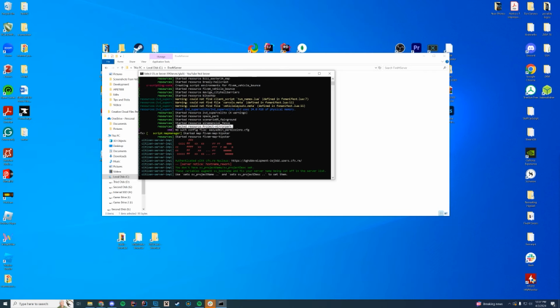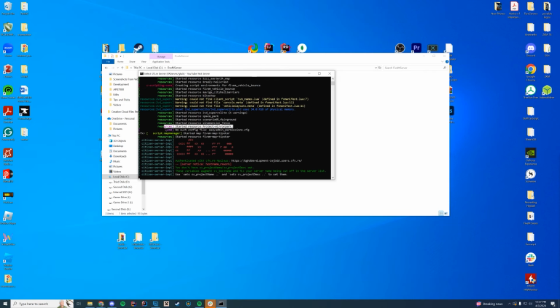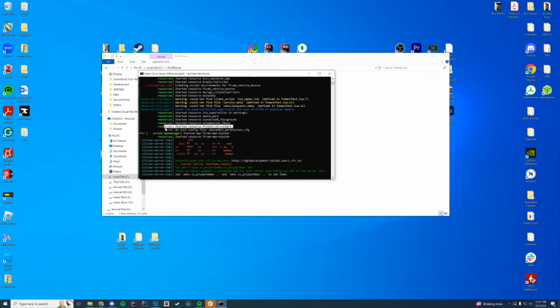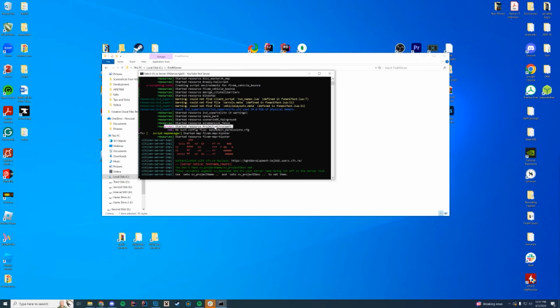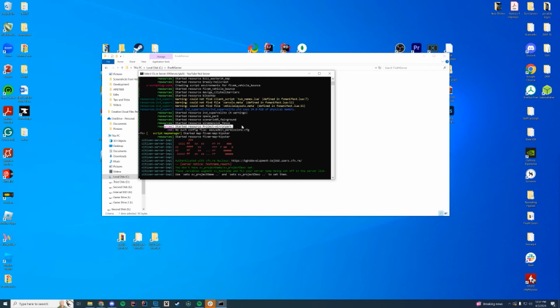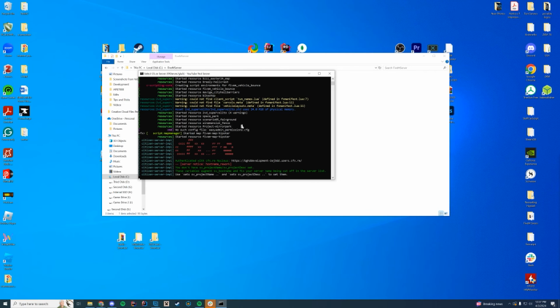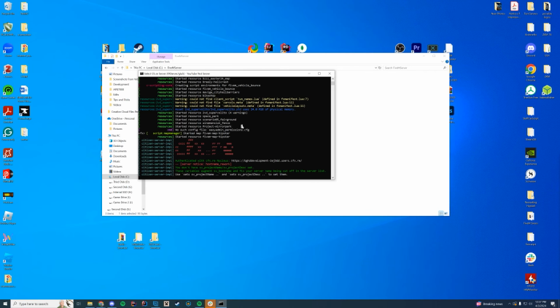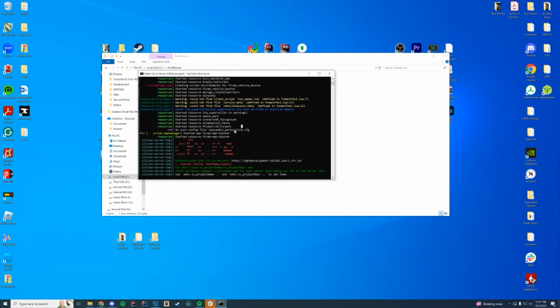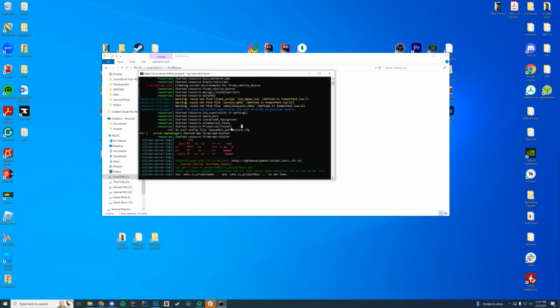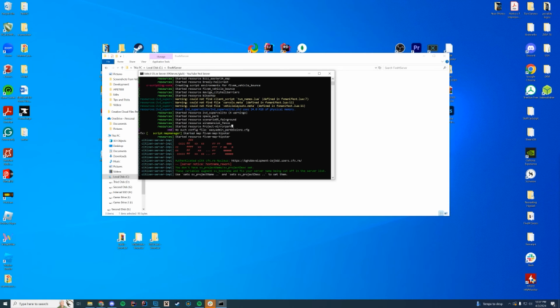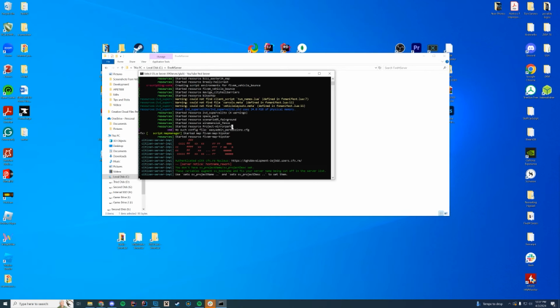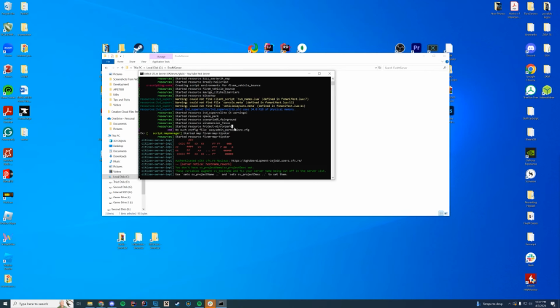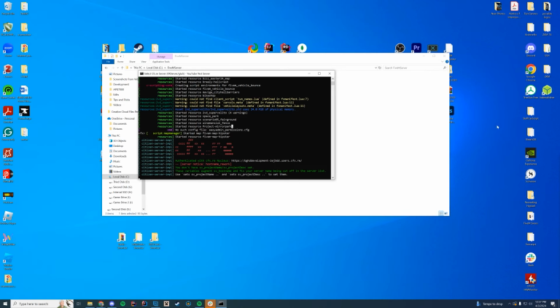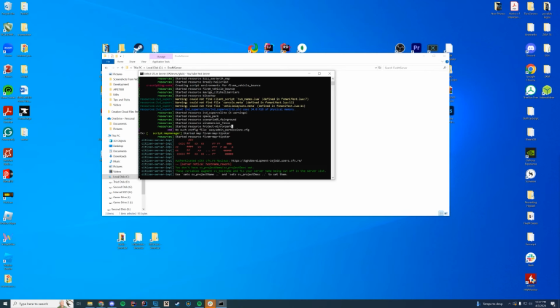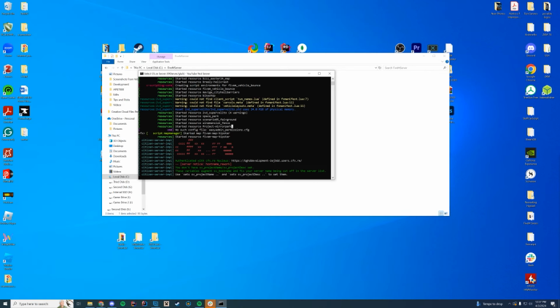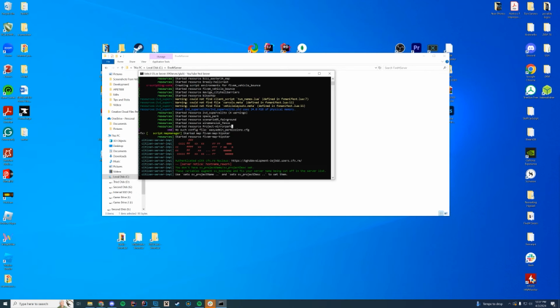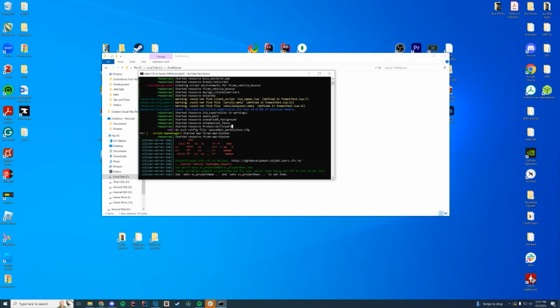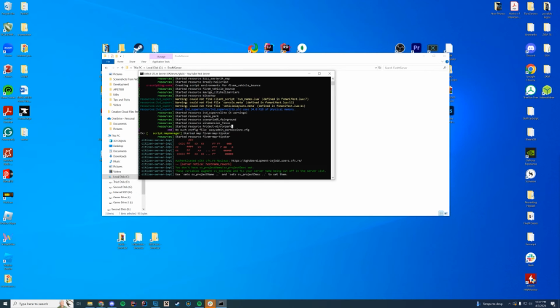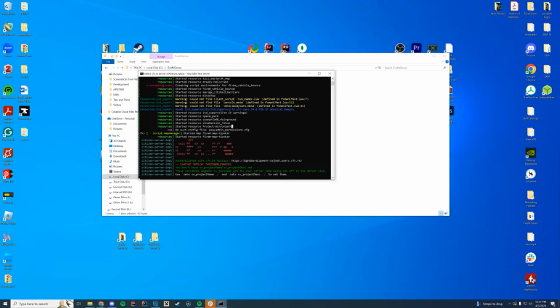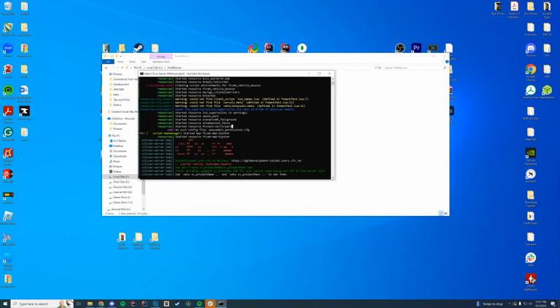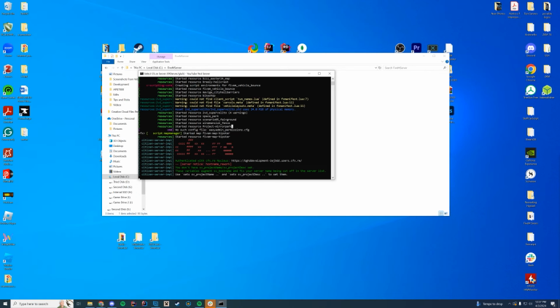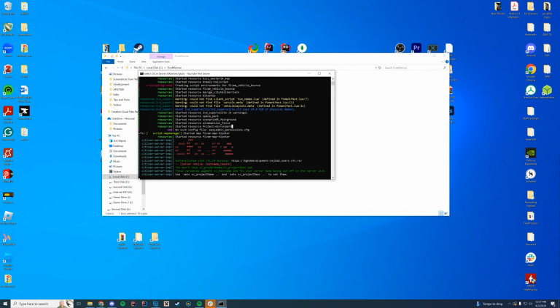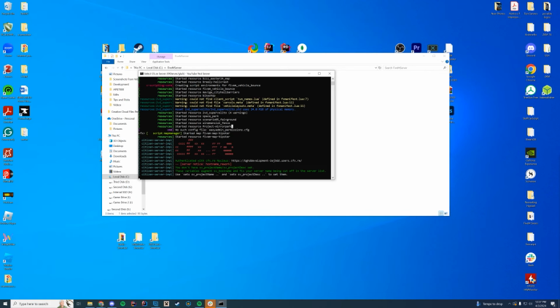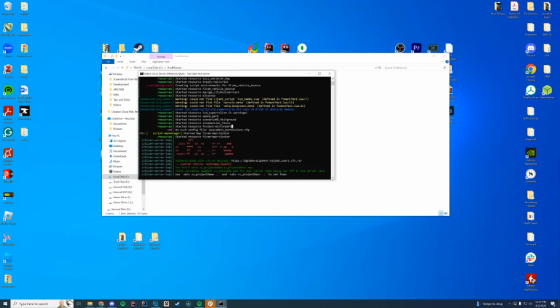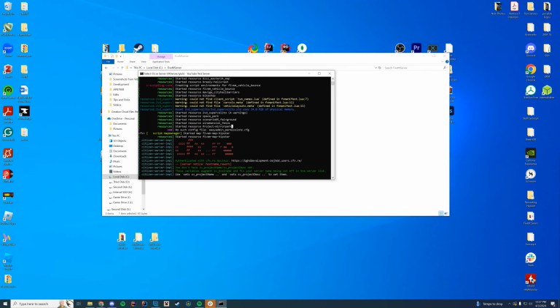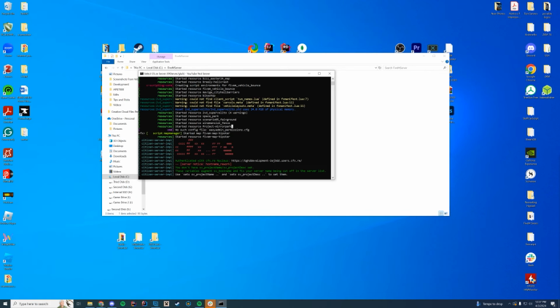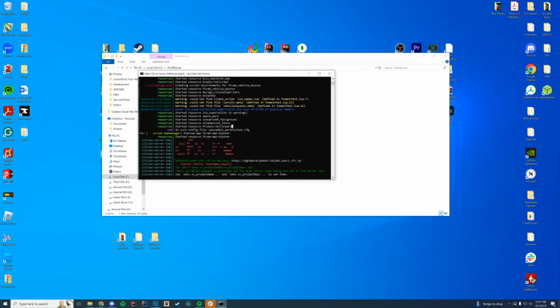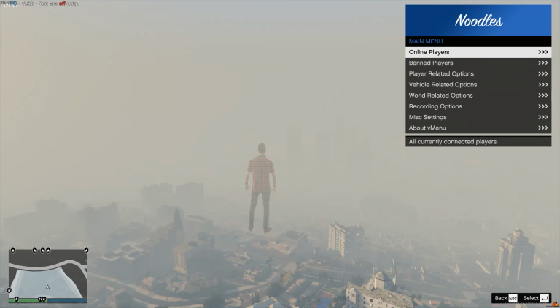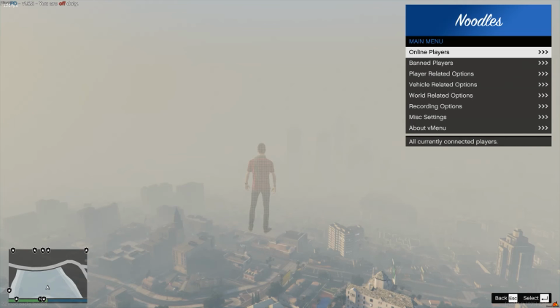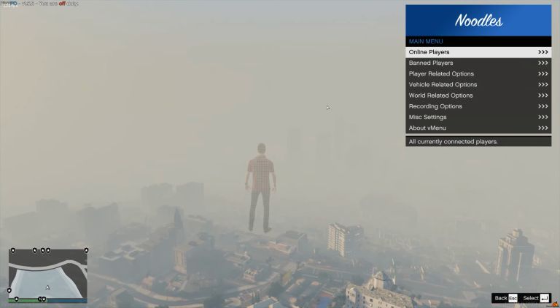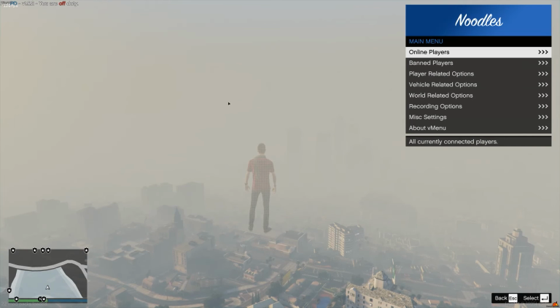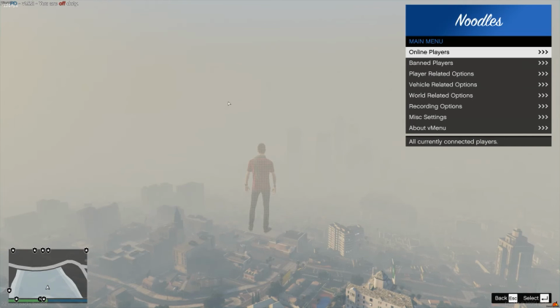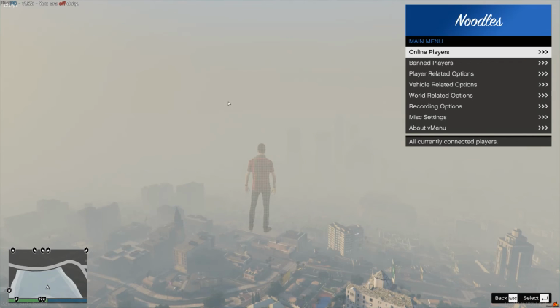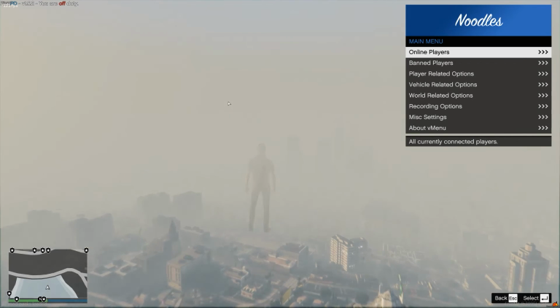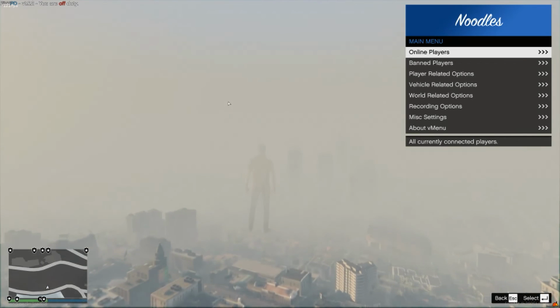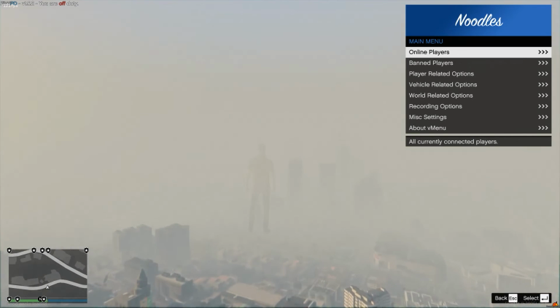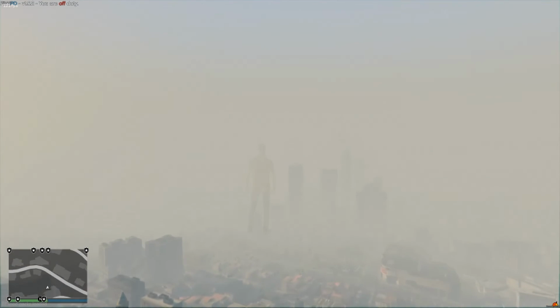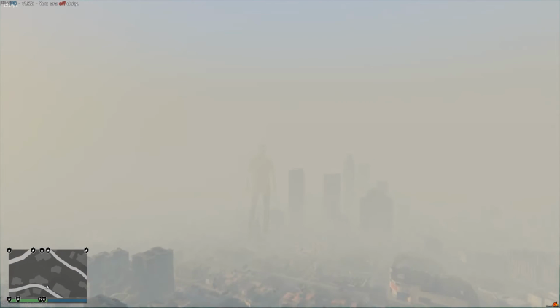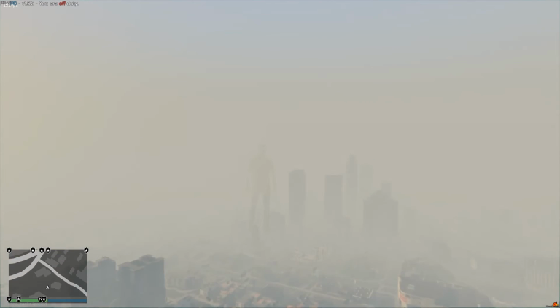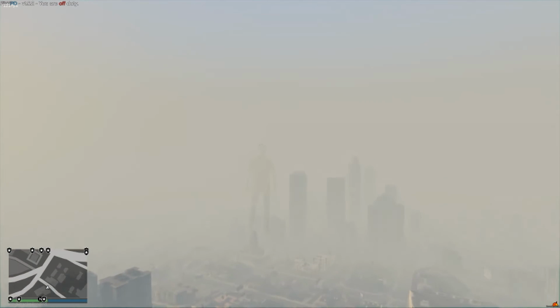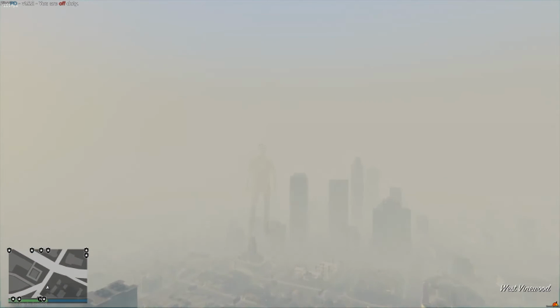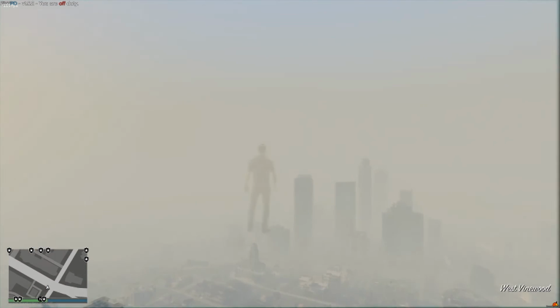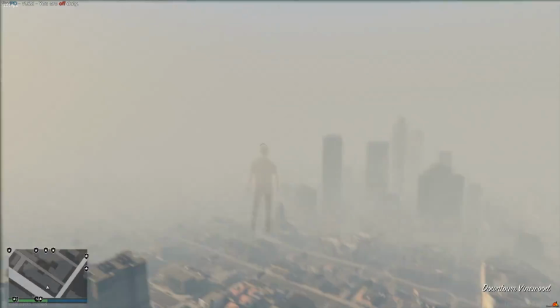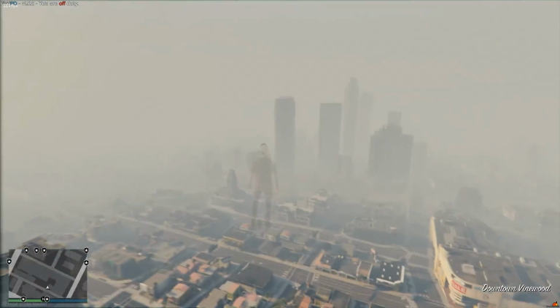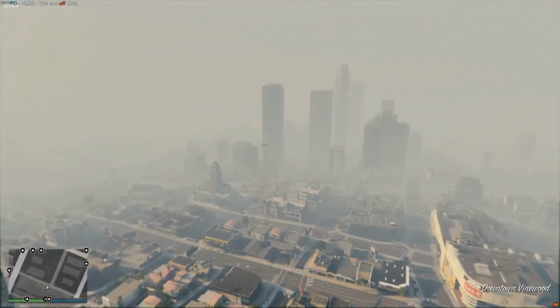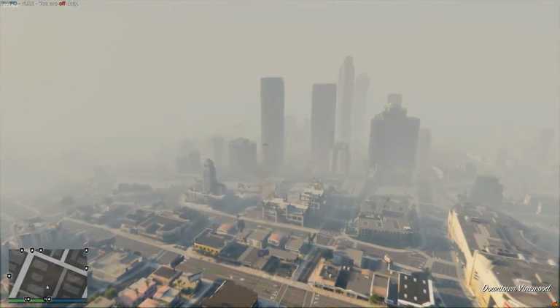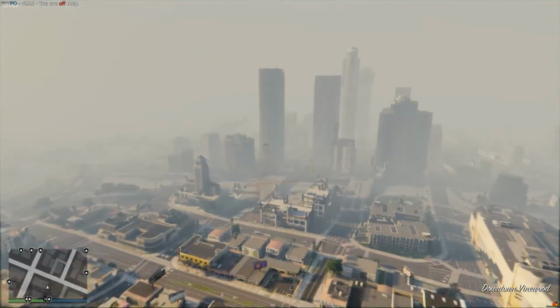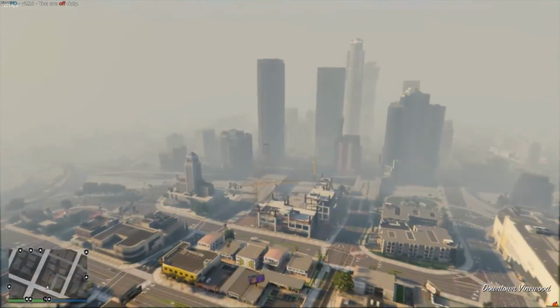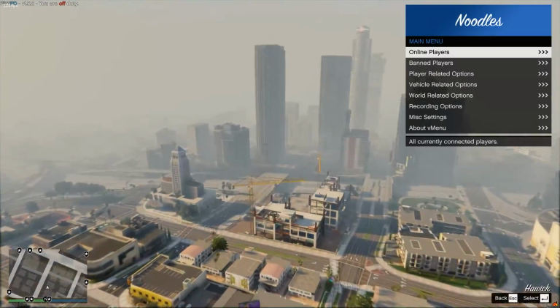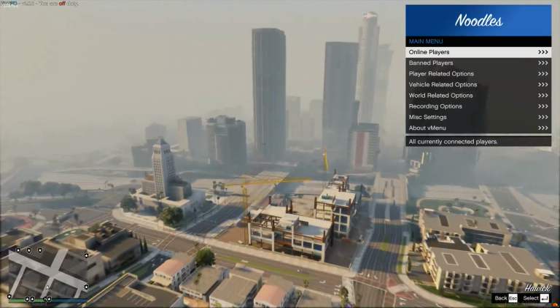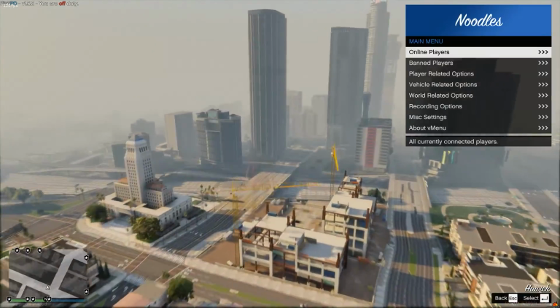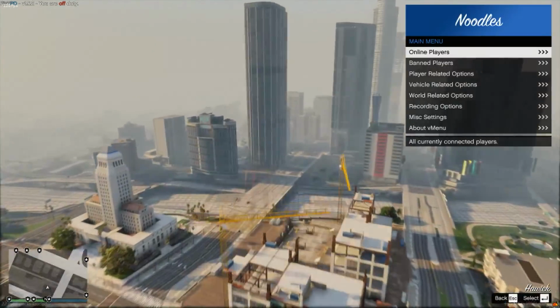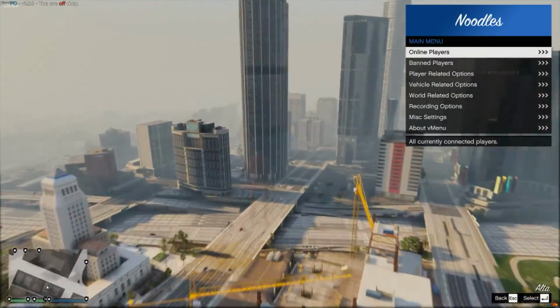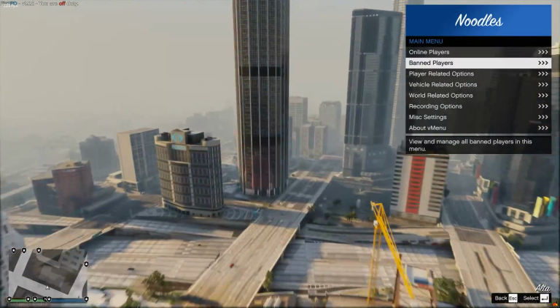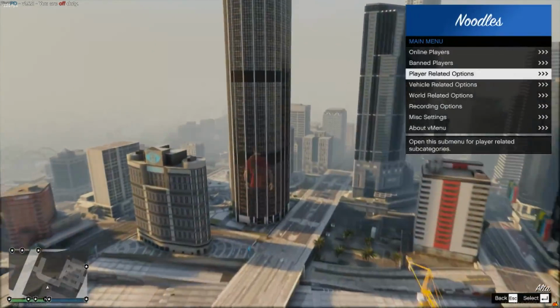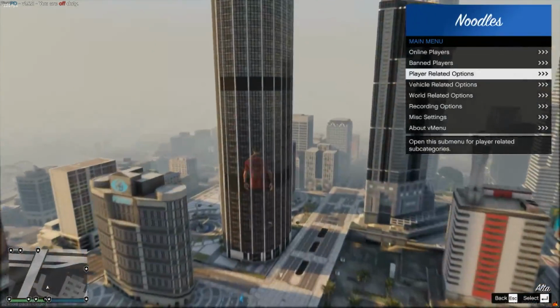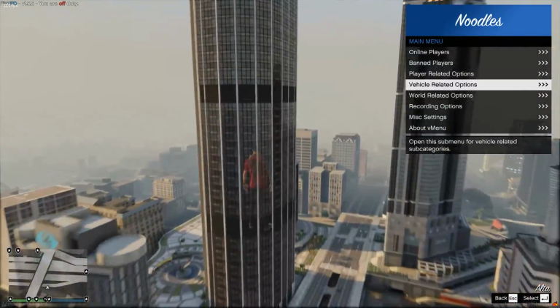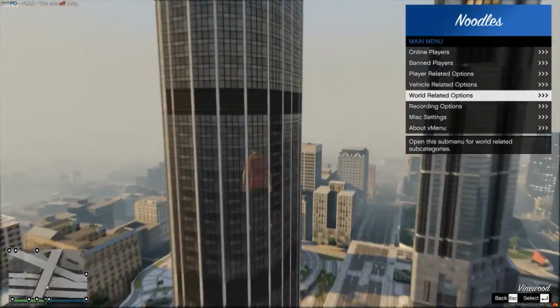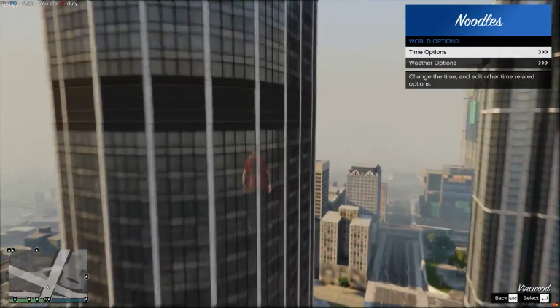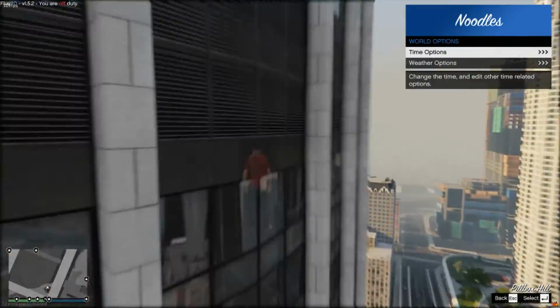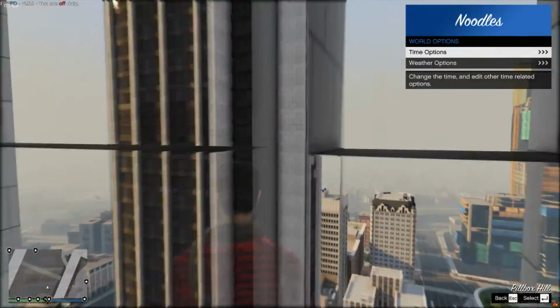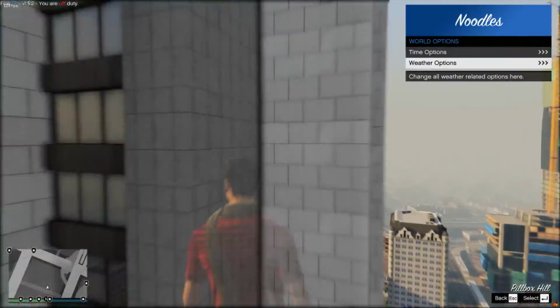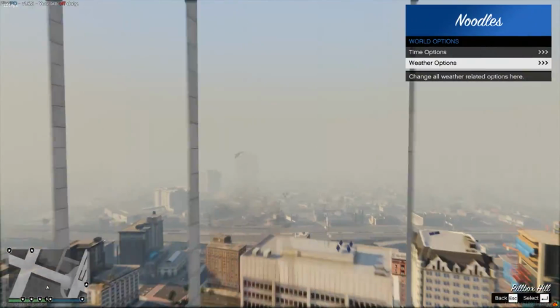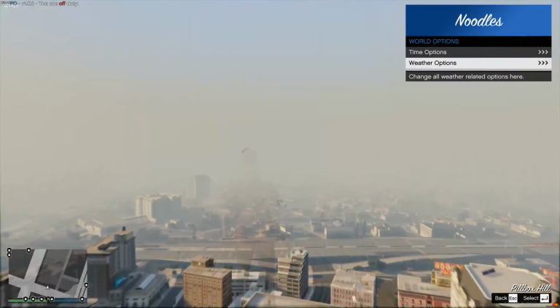Start up the server. It takes less than two minutes to install the resource and get it working. Project Mirror Park has started successfully. Now let's hop in game and take a look at this.